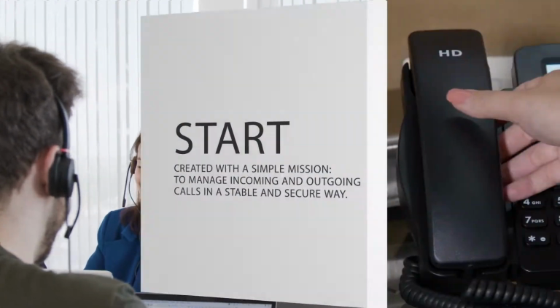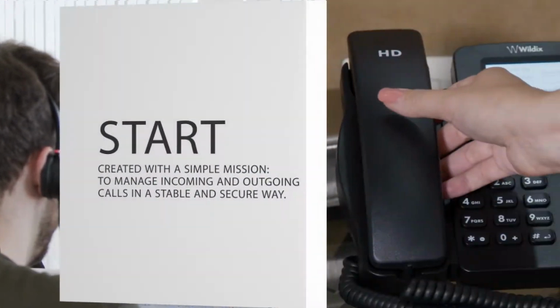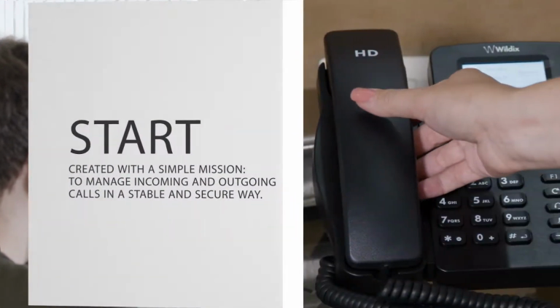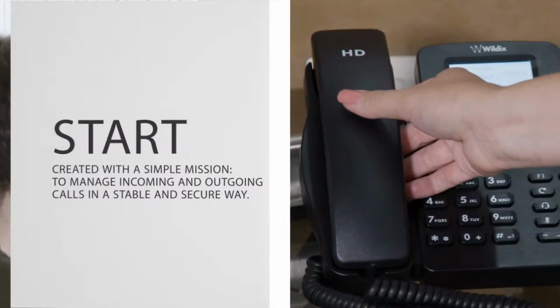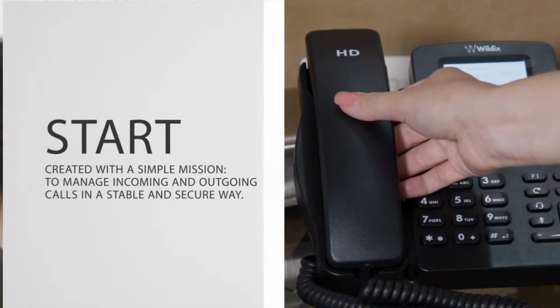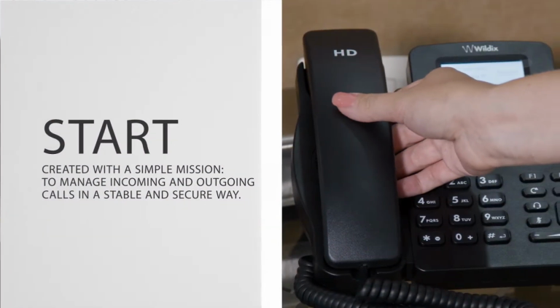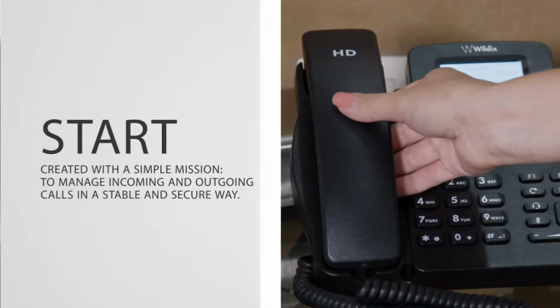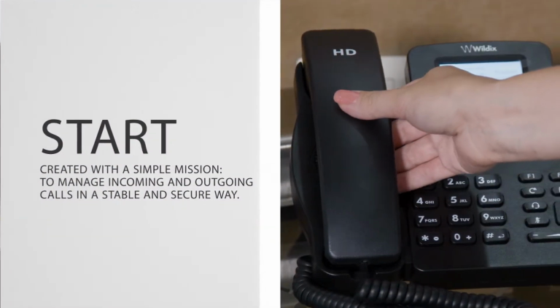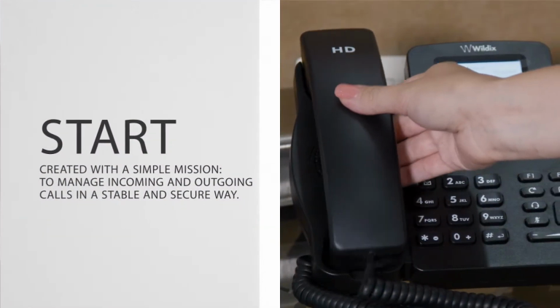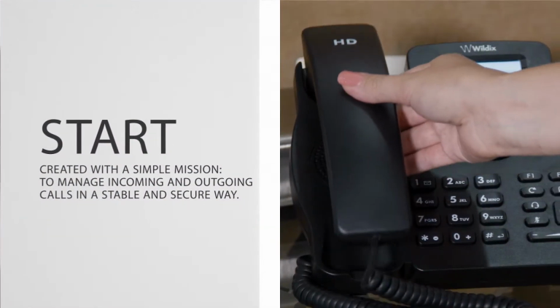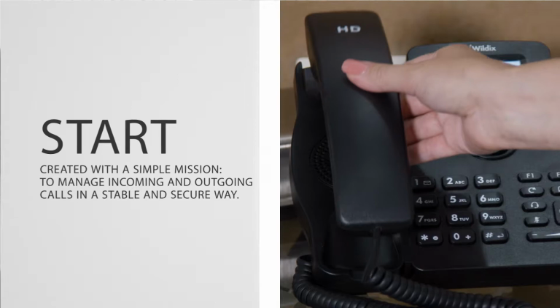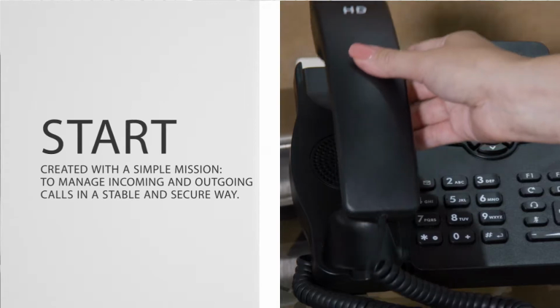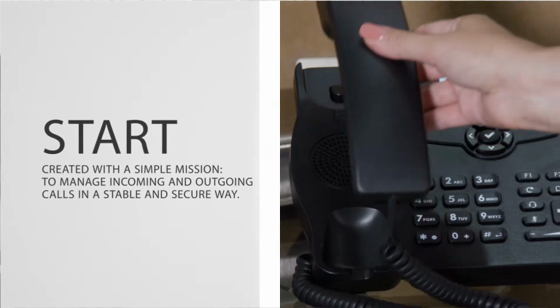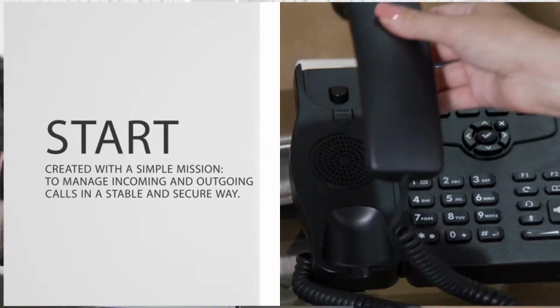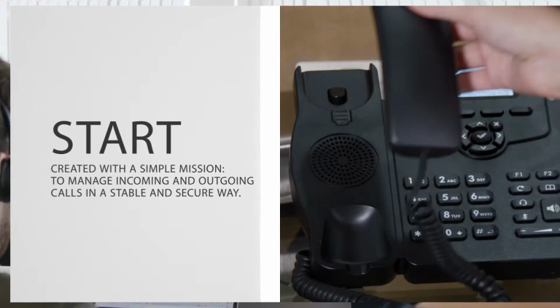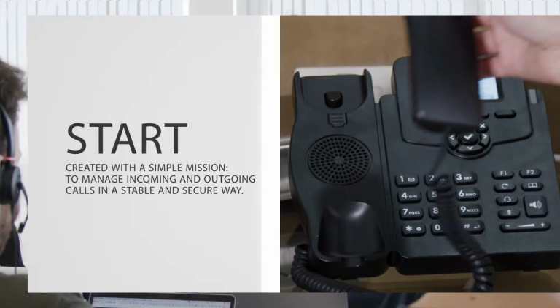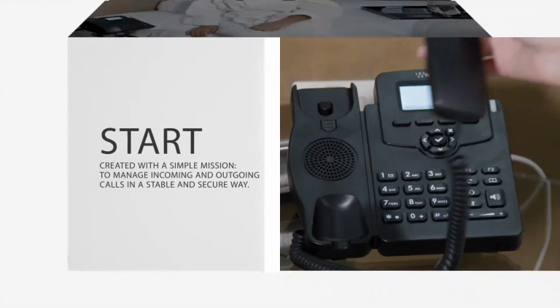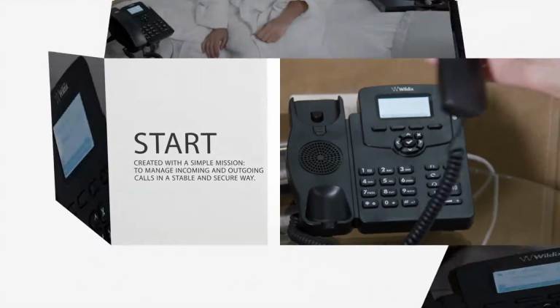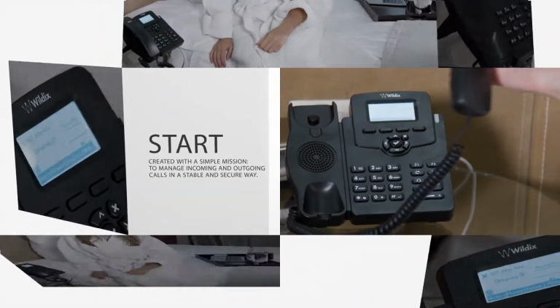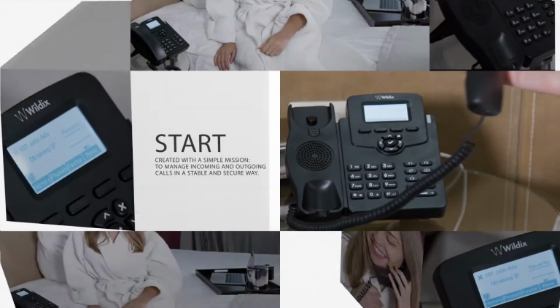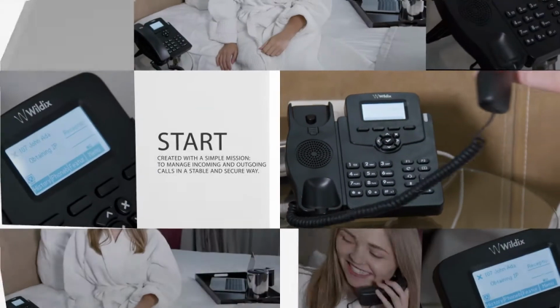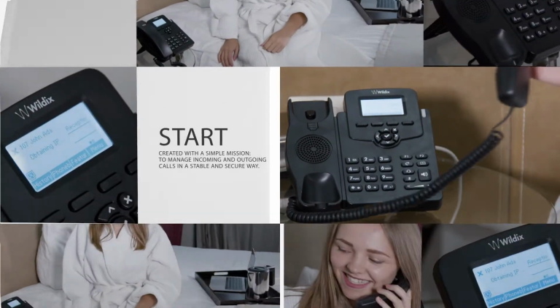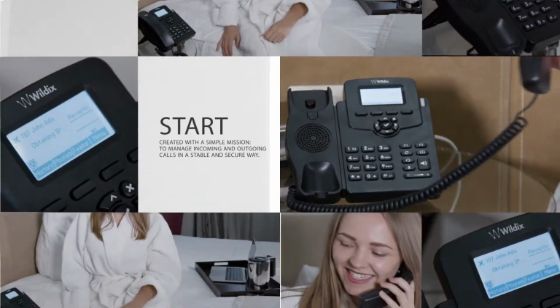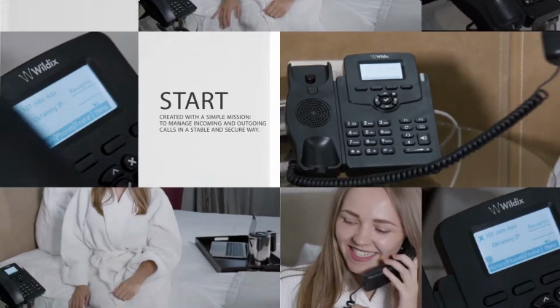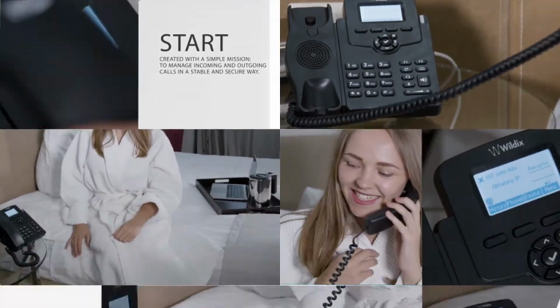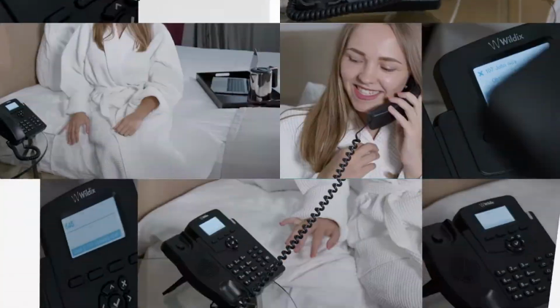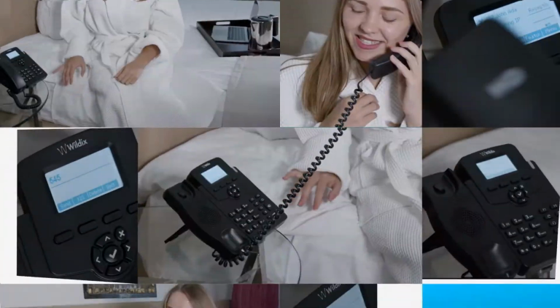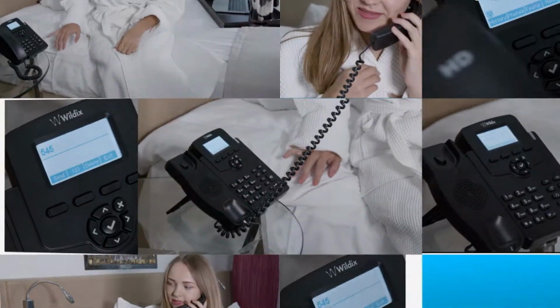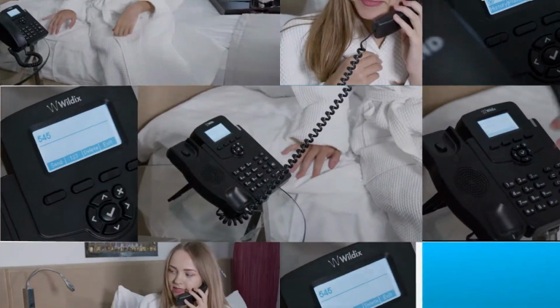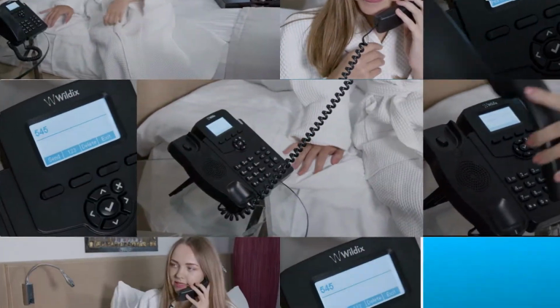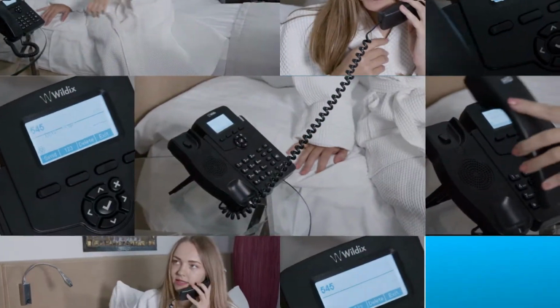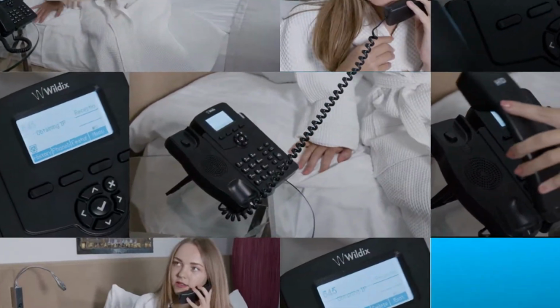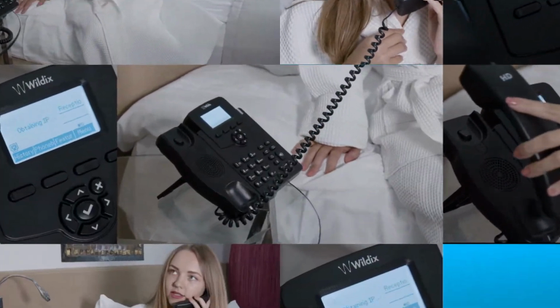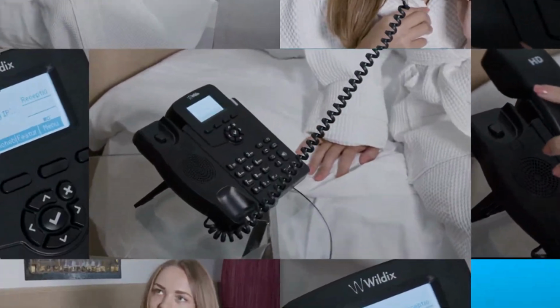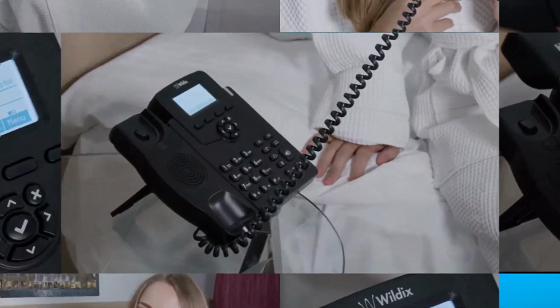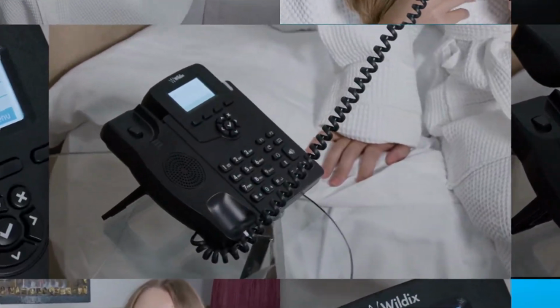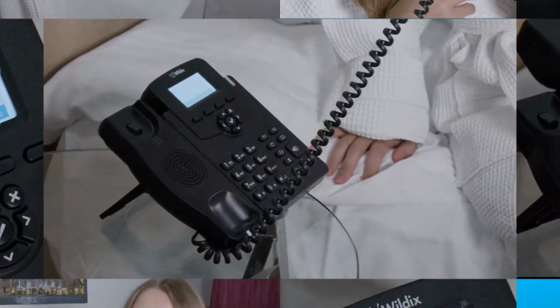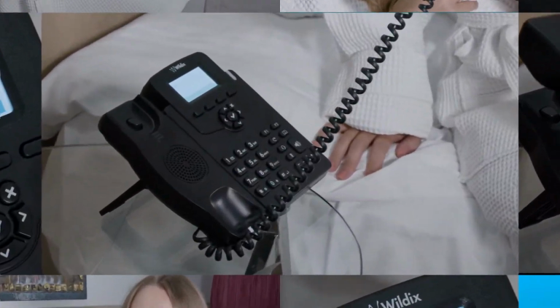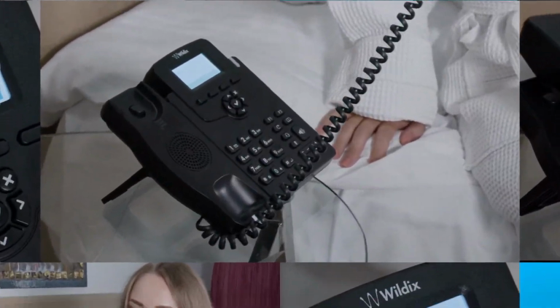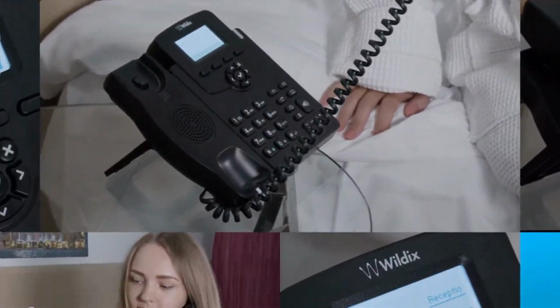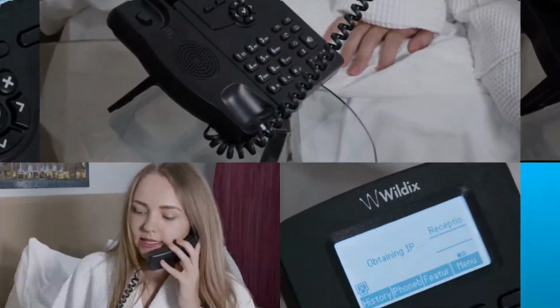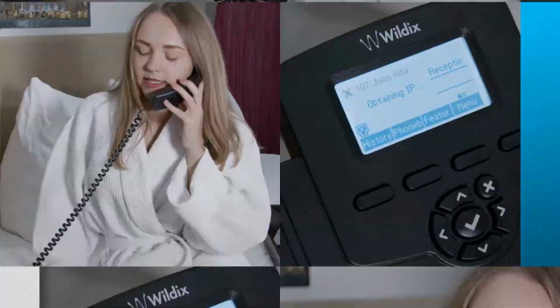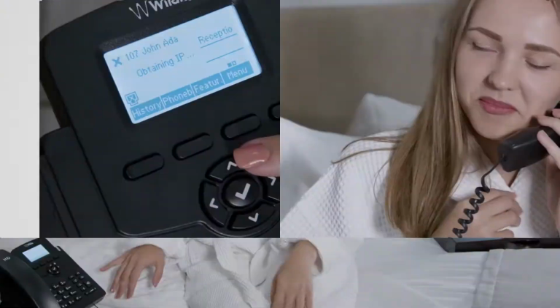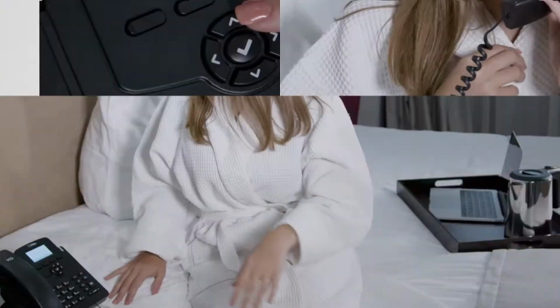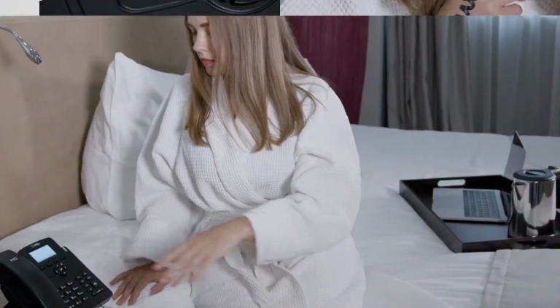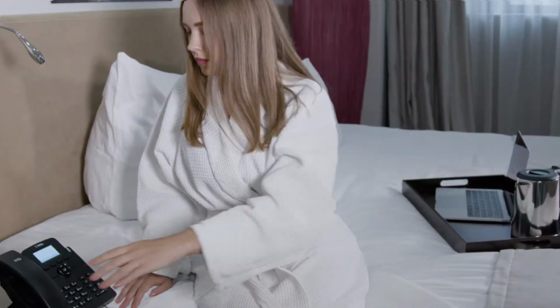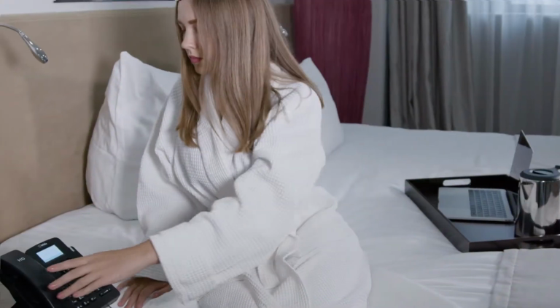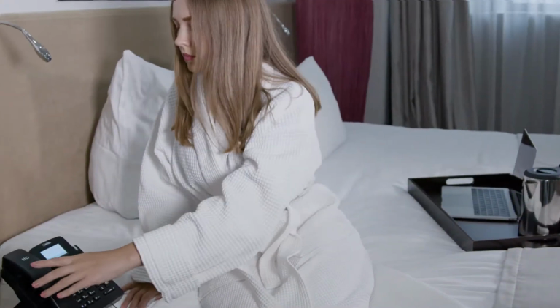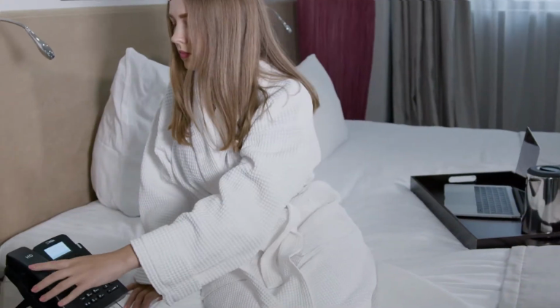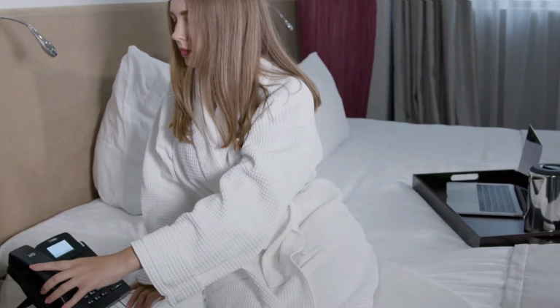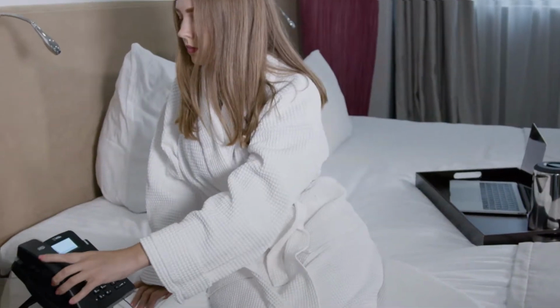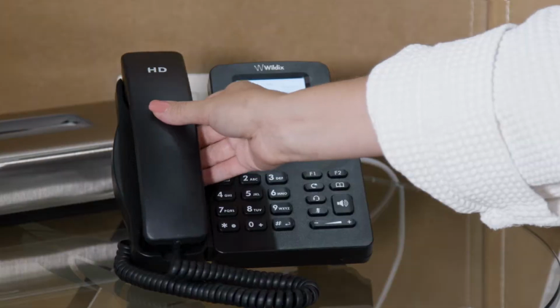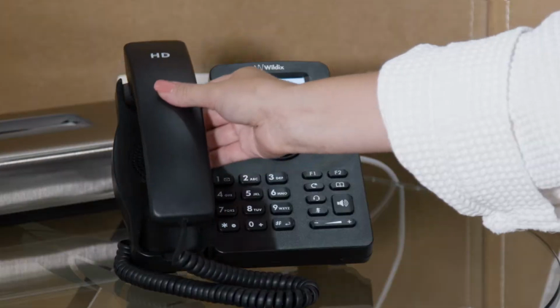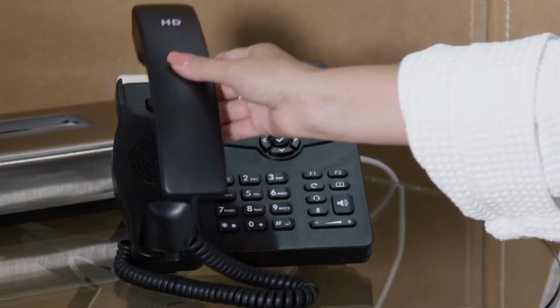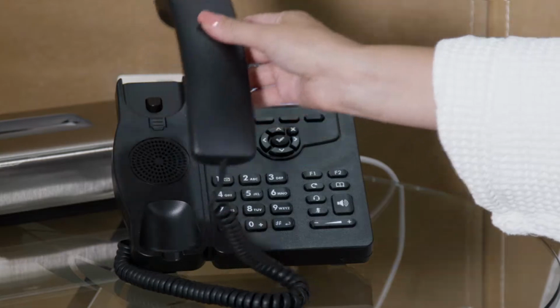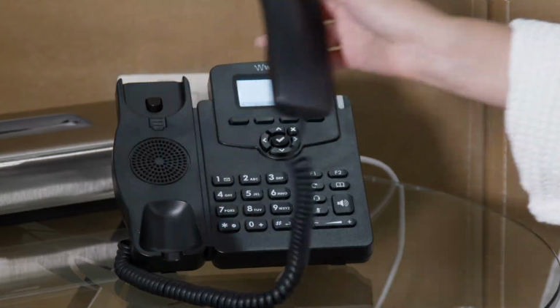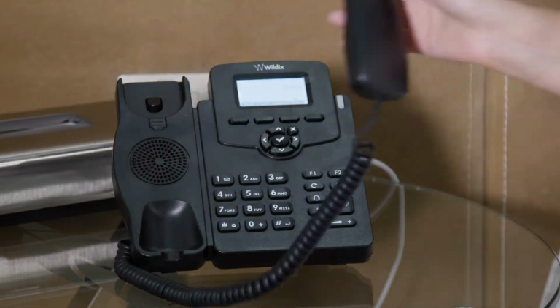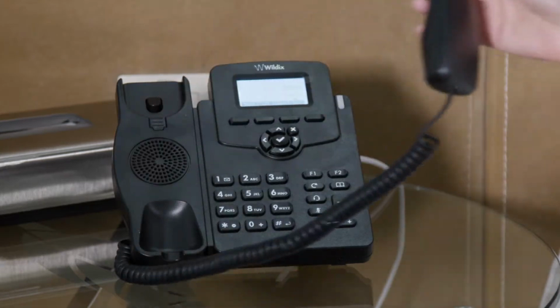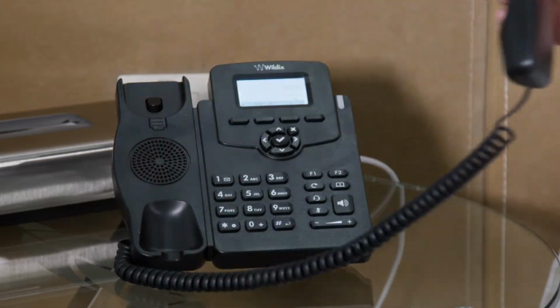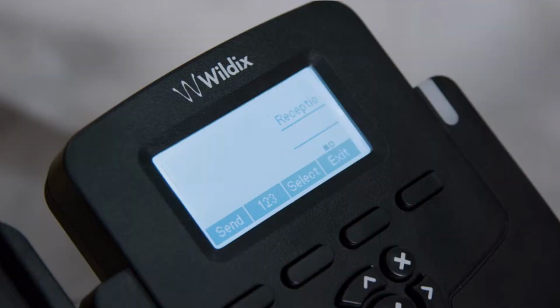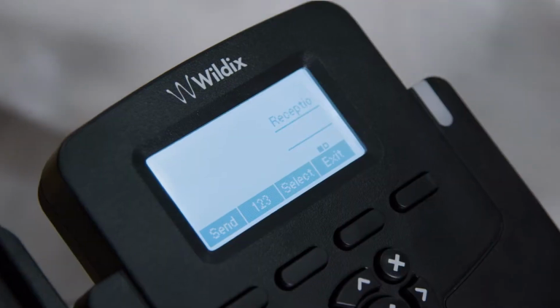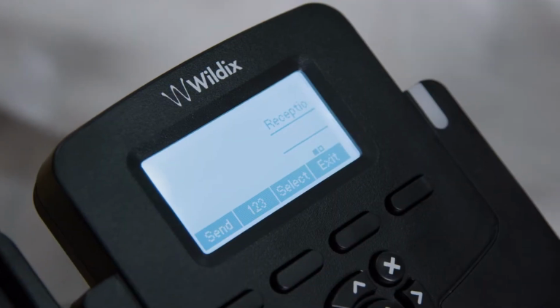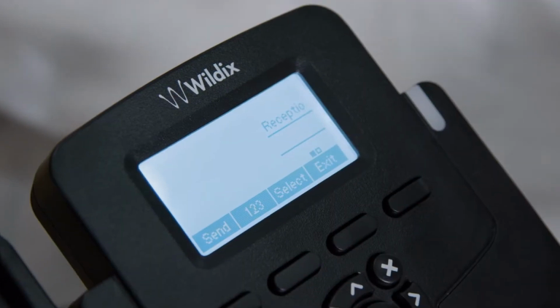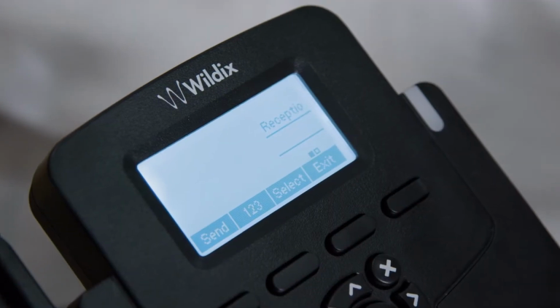Looking for a basic phone? The Start Phone was created for a simple purpose: to let employees reliably manage their communications in total security.